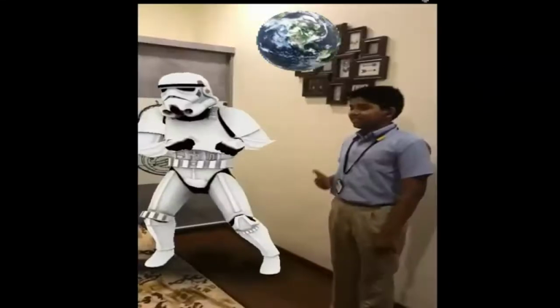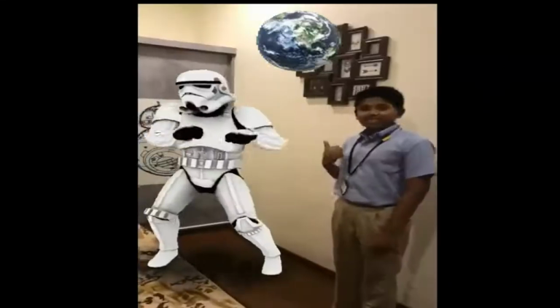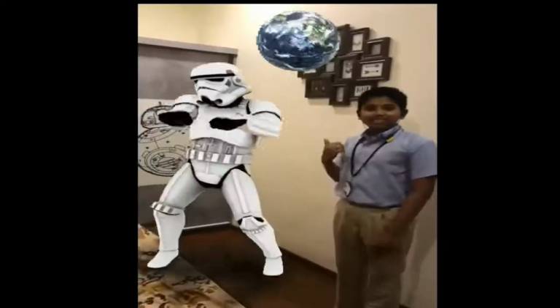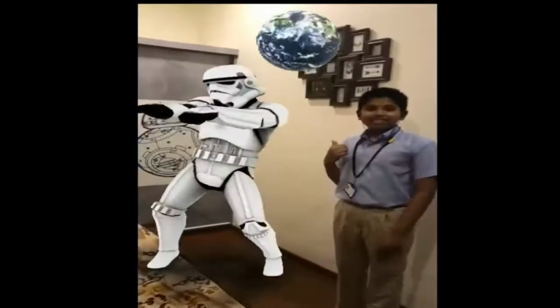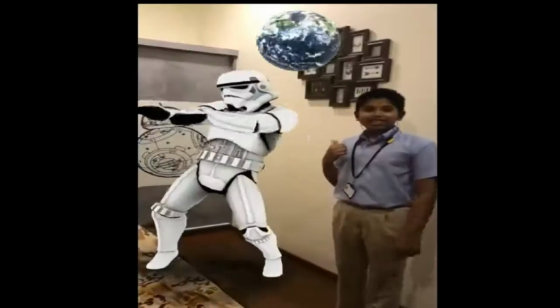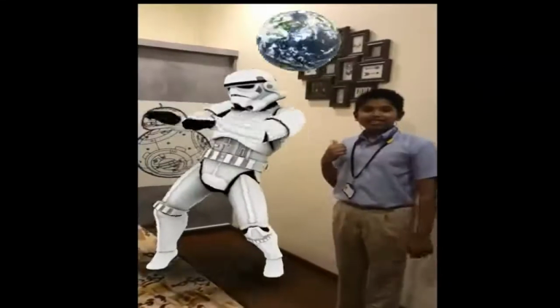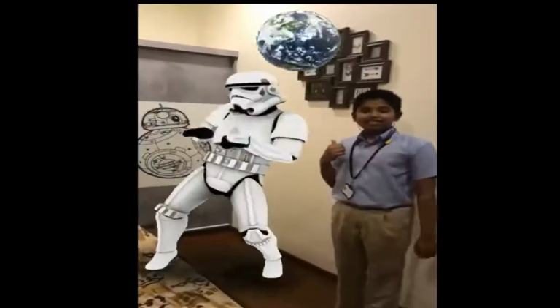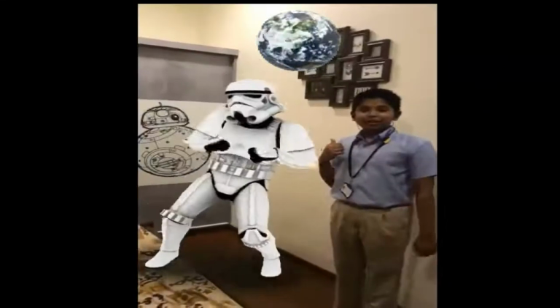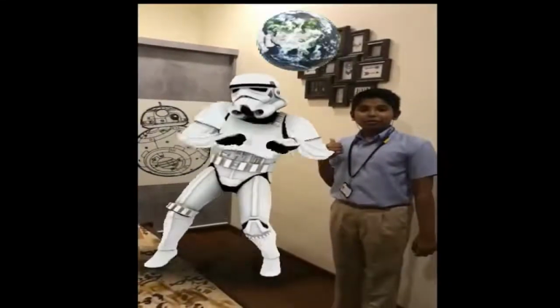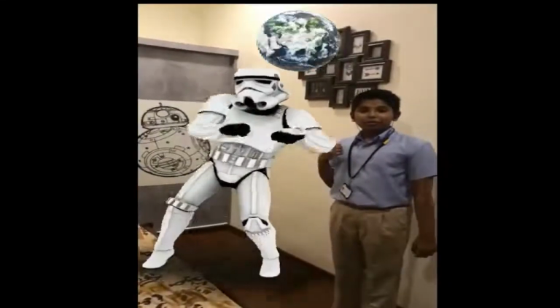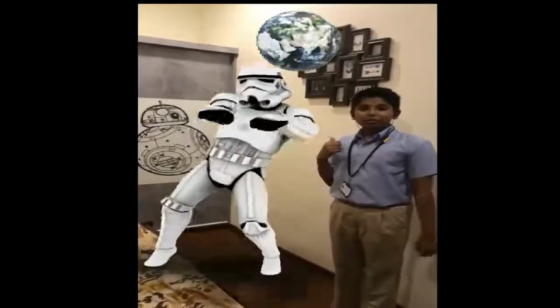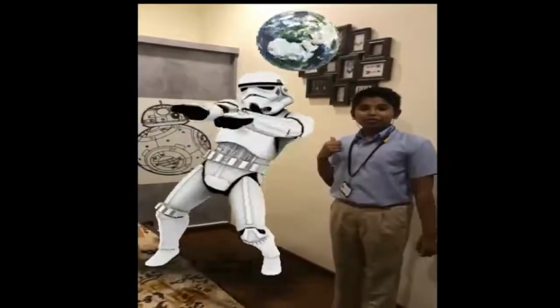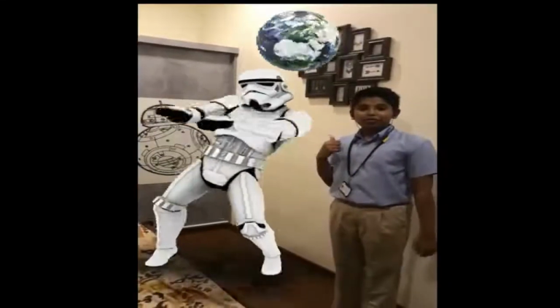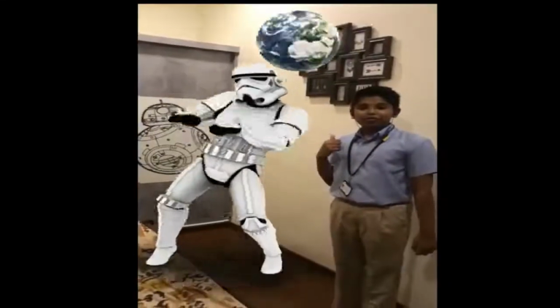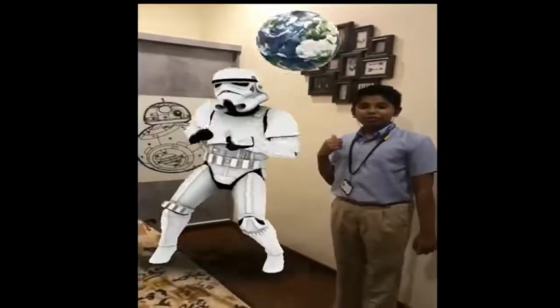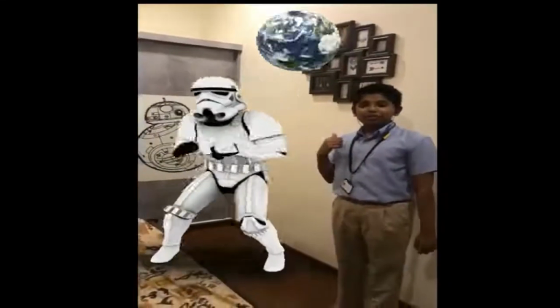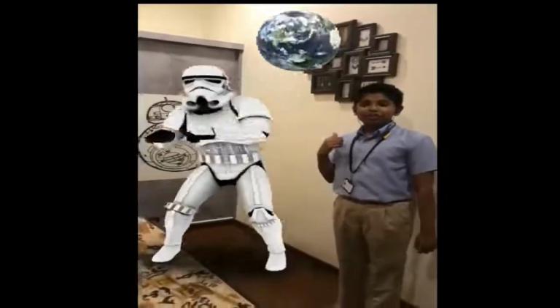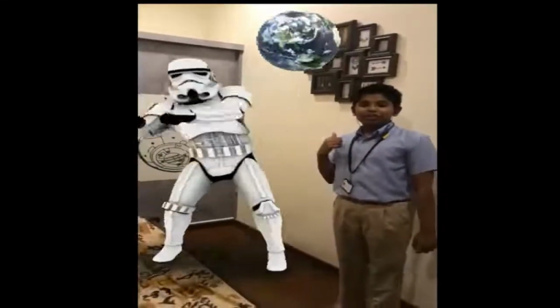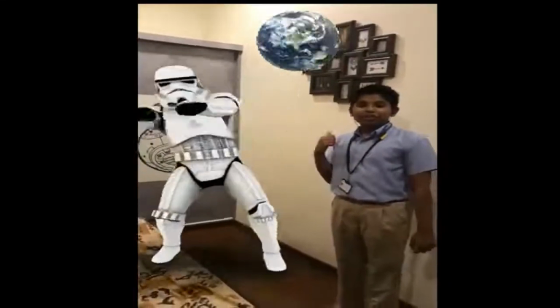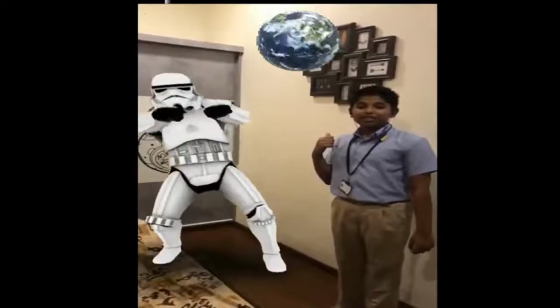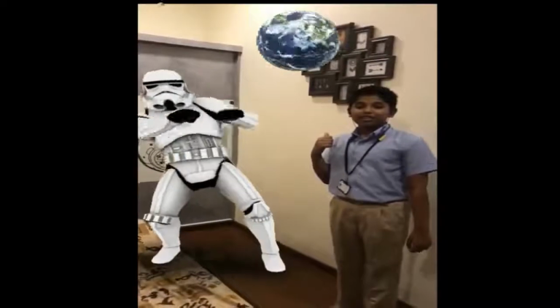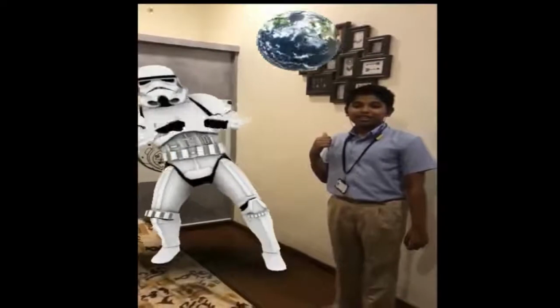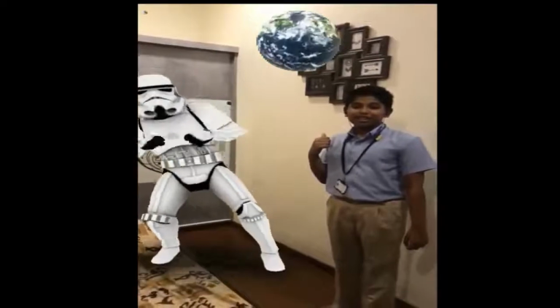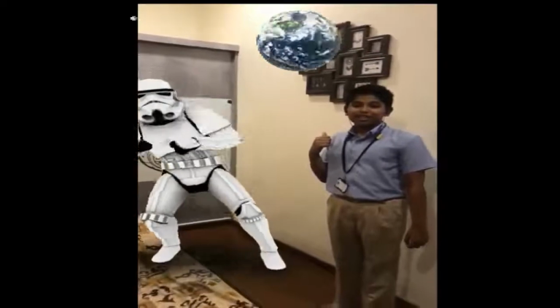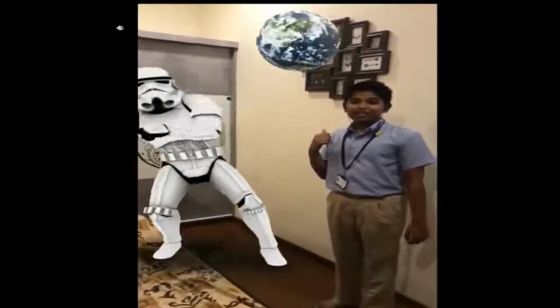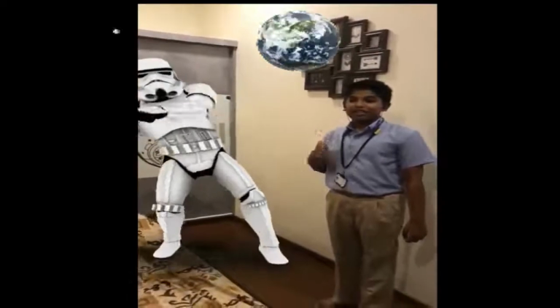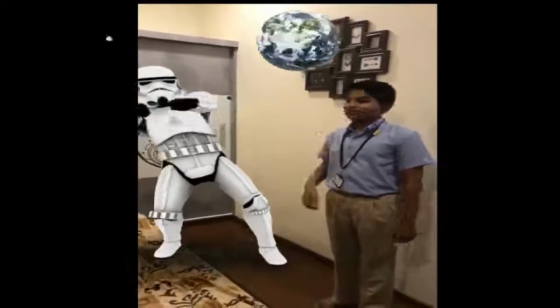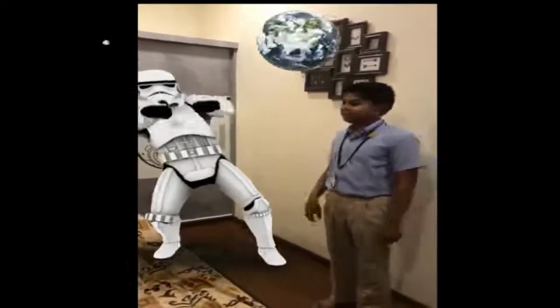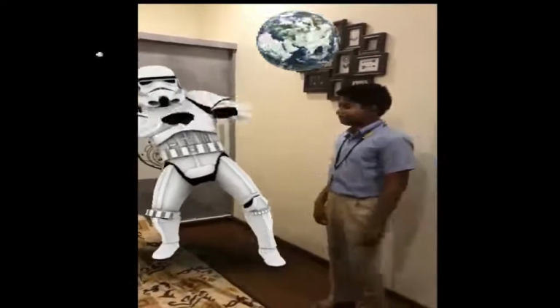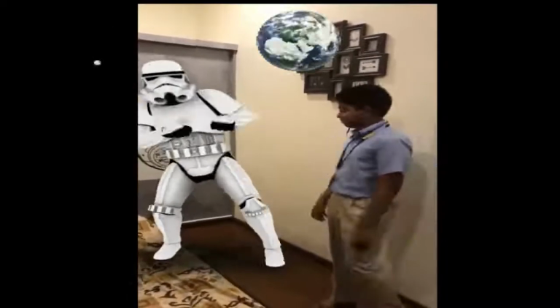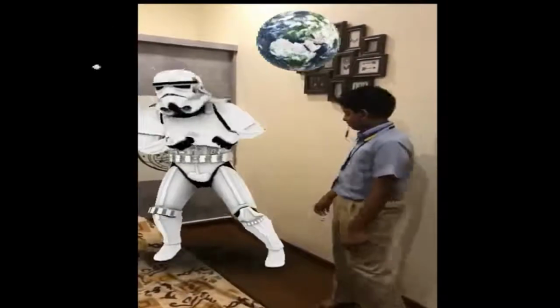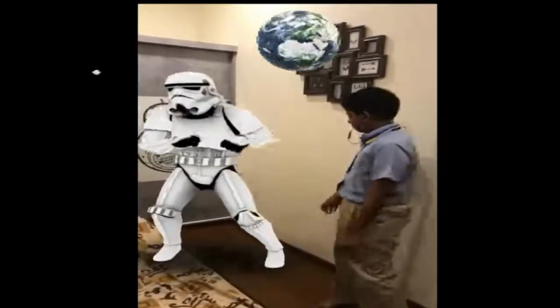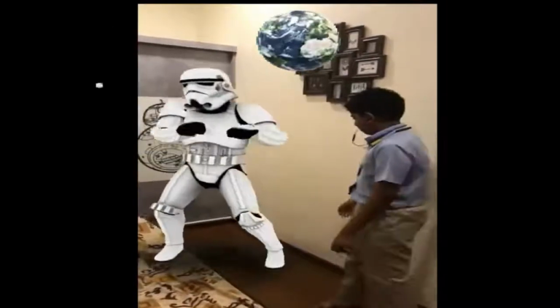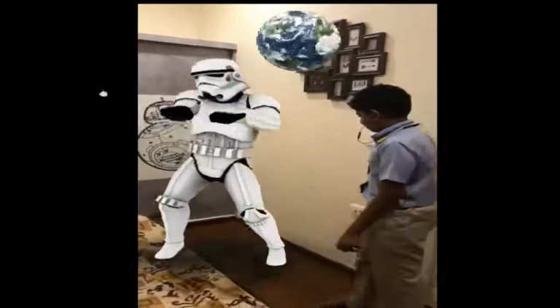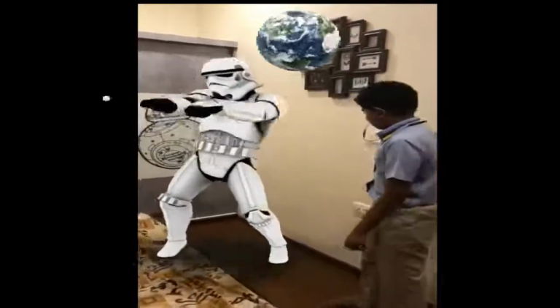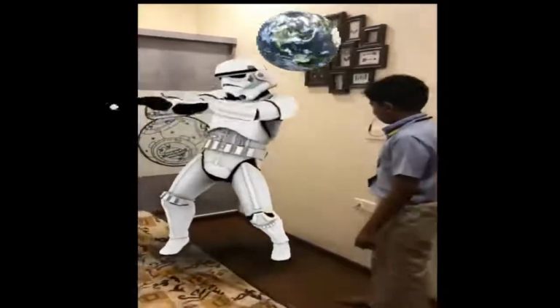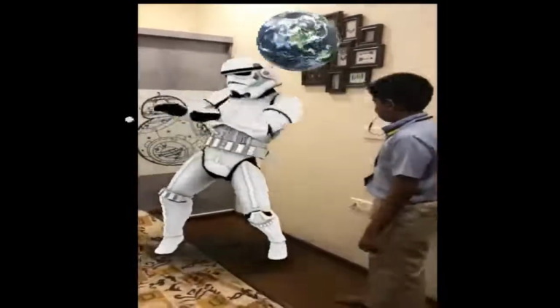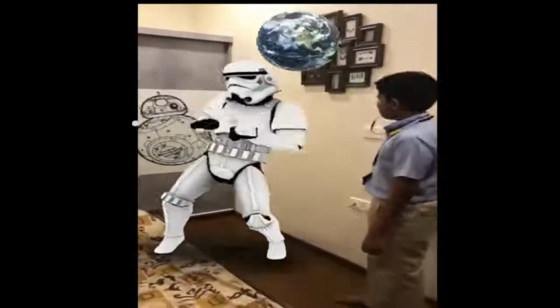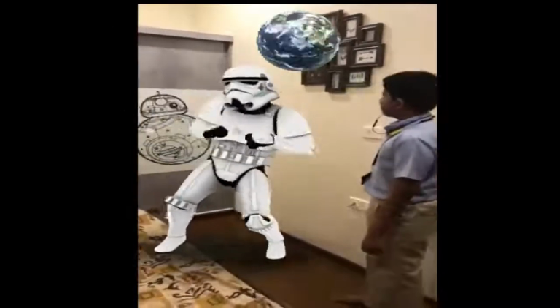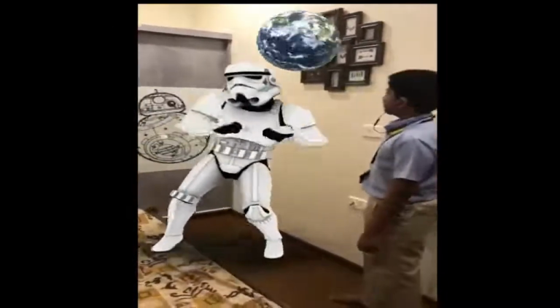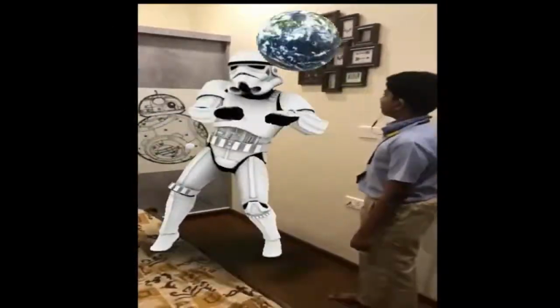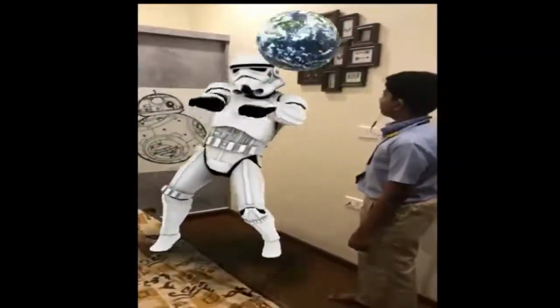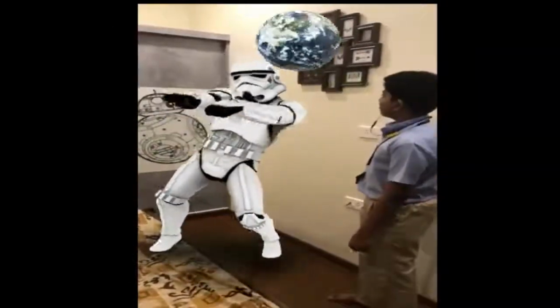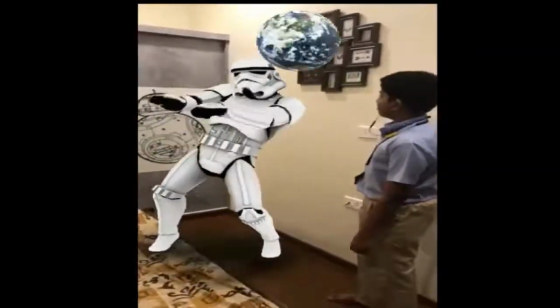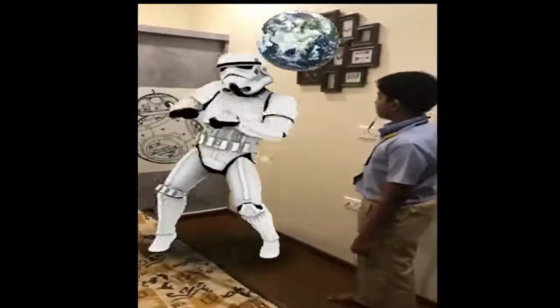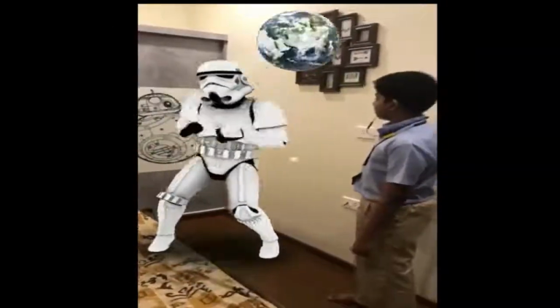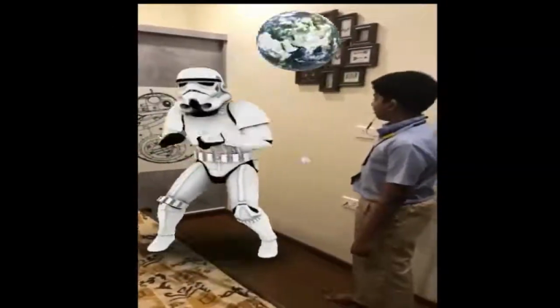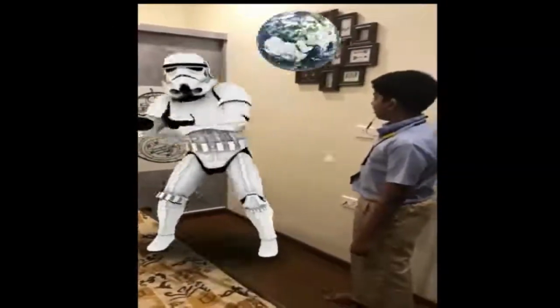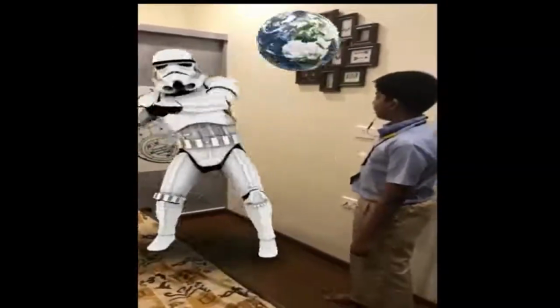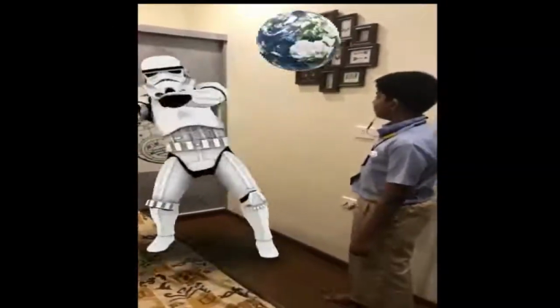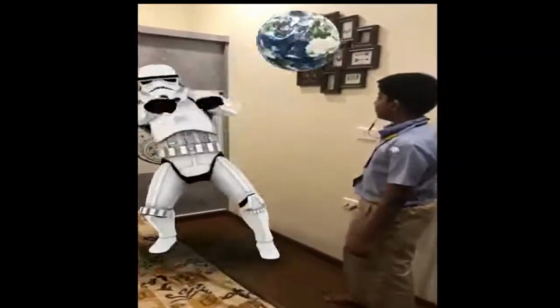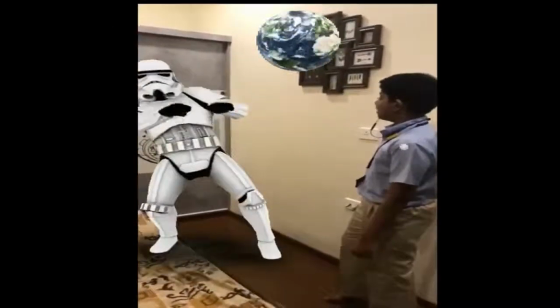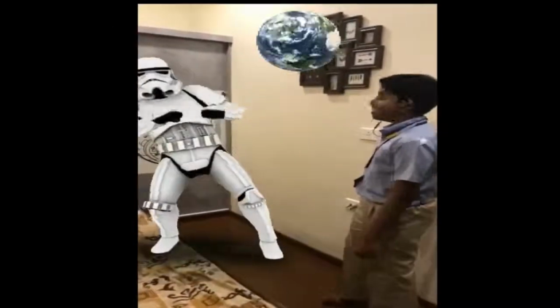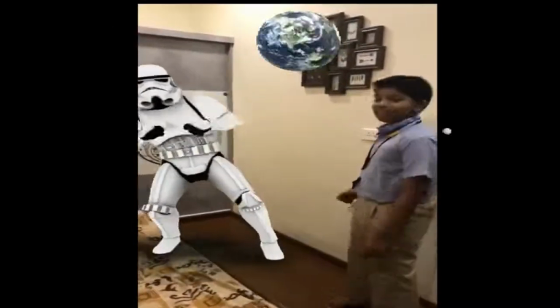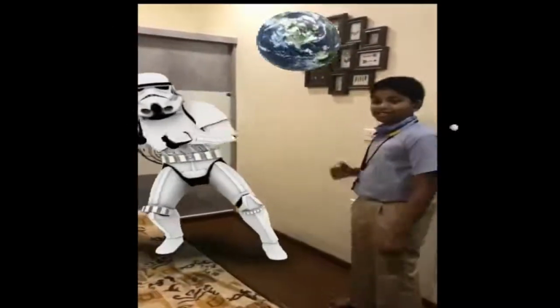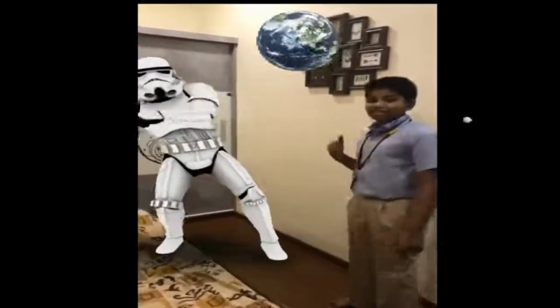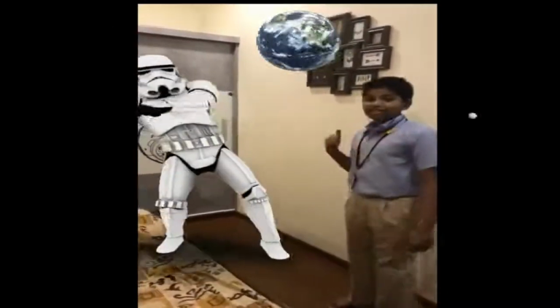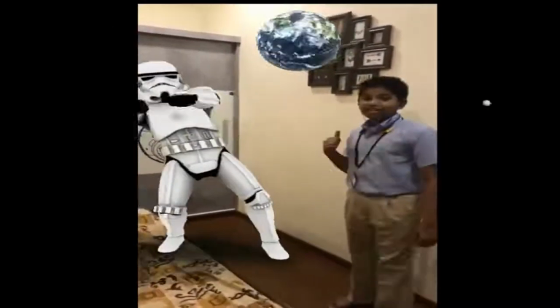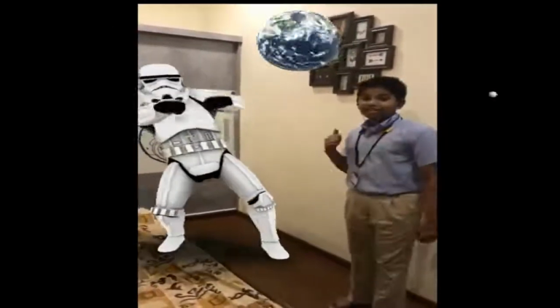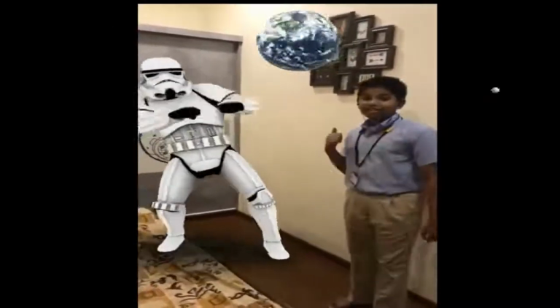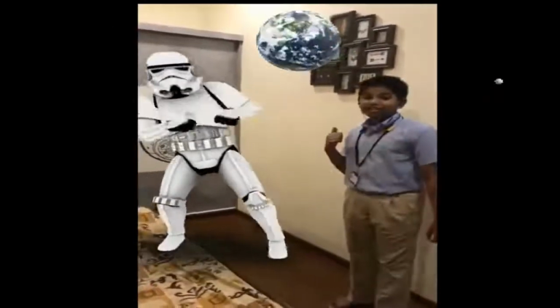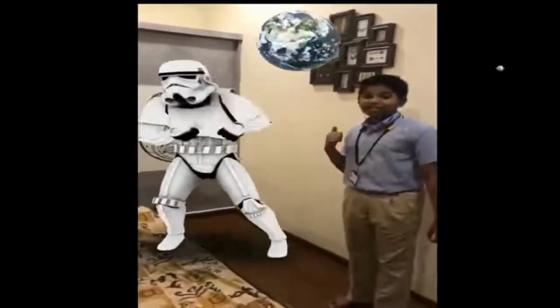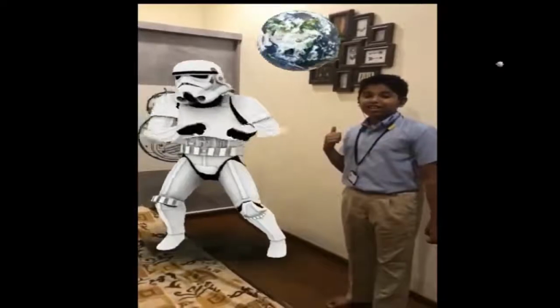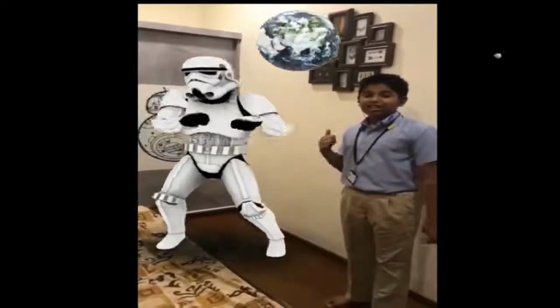This guy is a storm trooper from the First Order in Star Wars. Wow, this guy sure loves dancing.